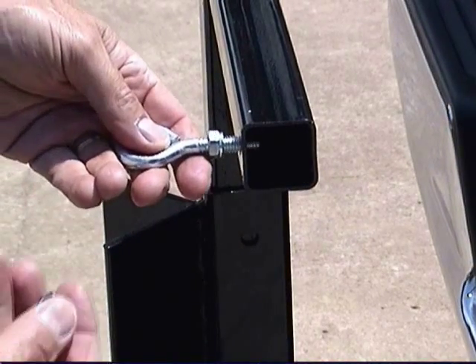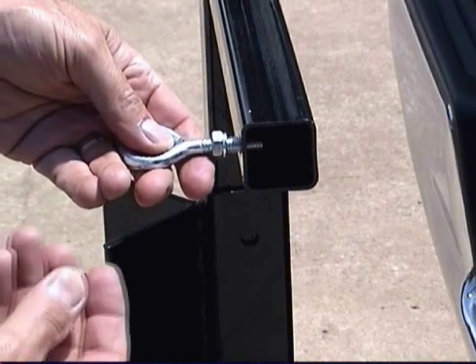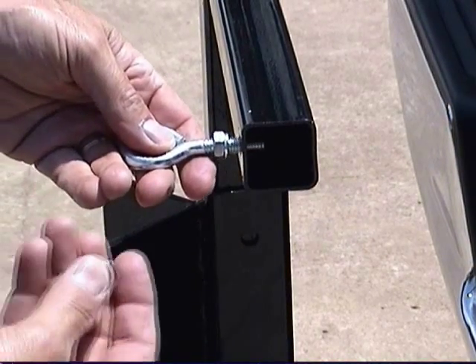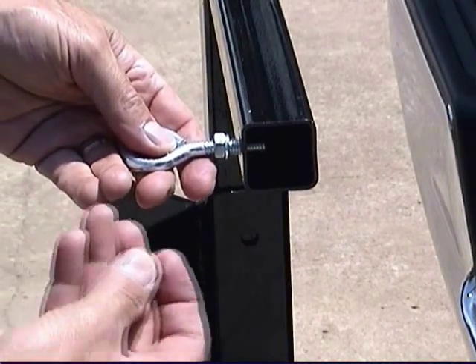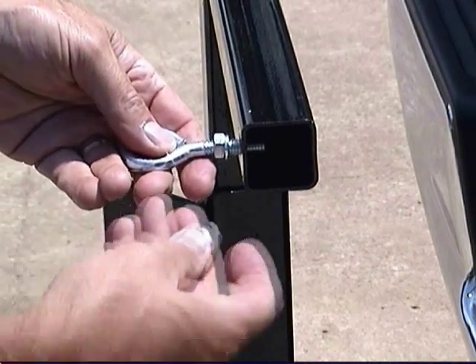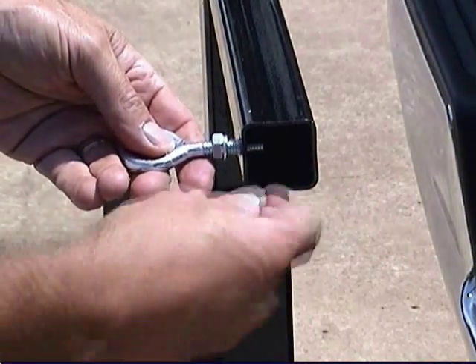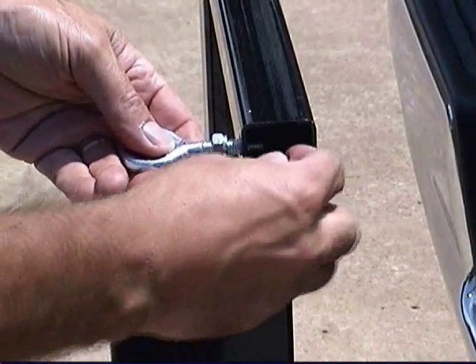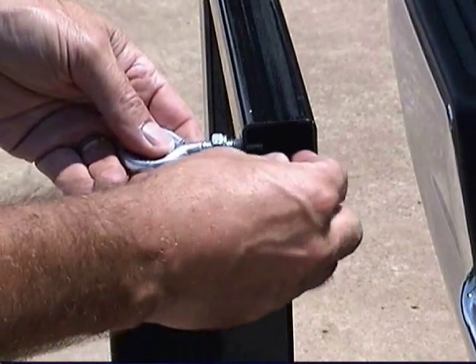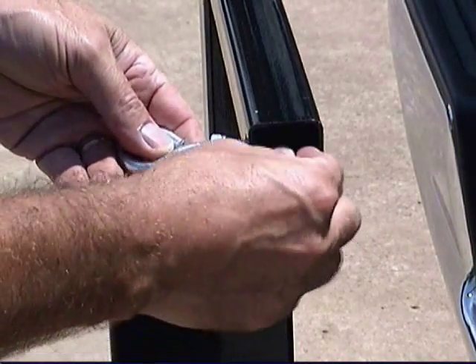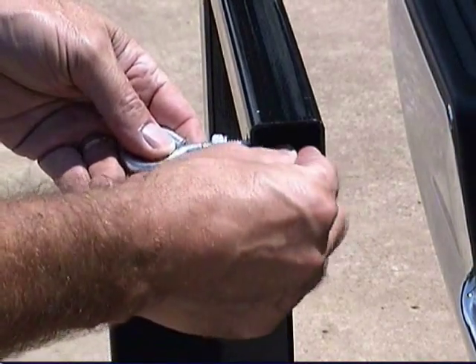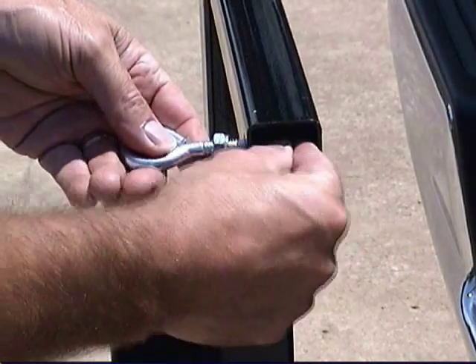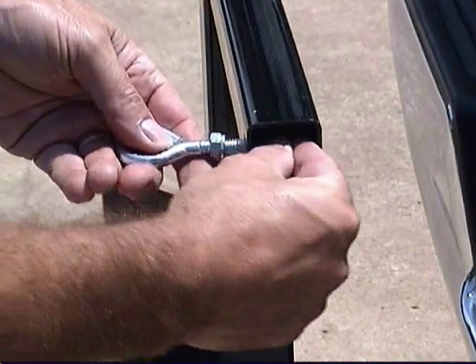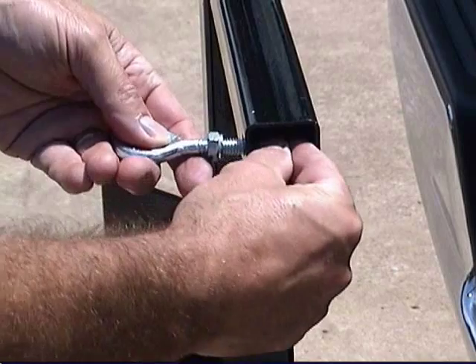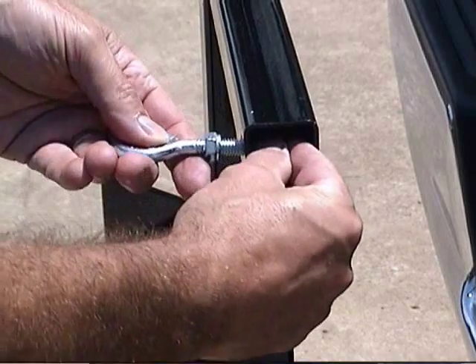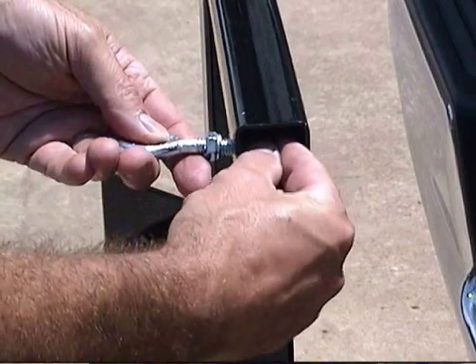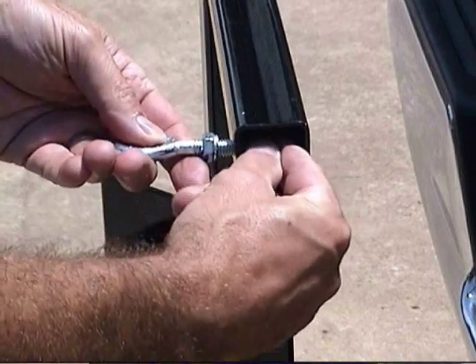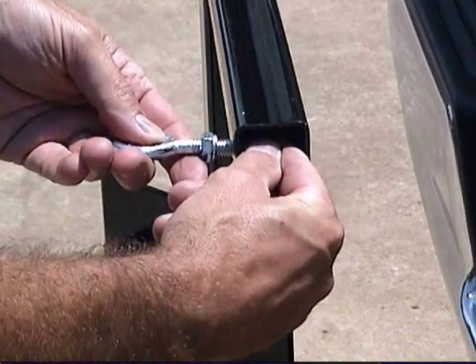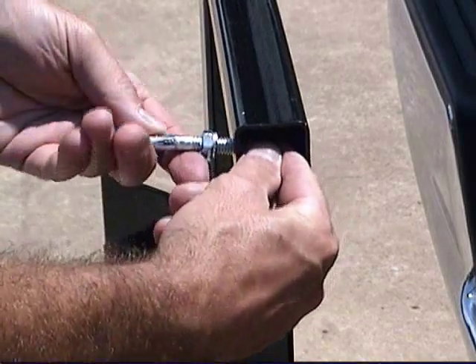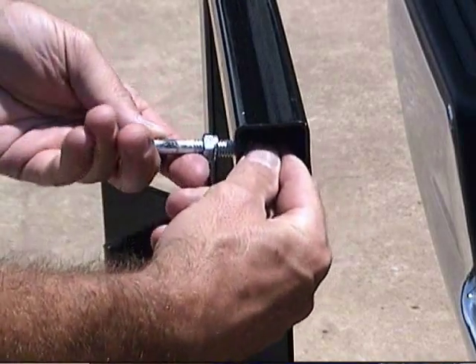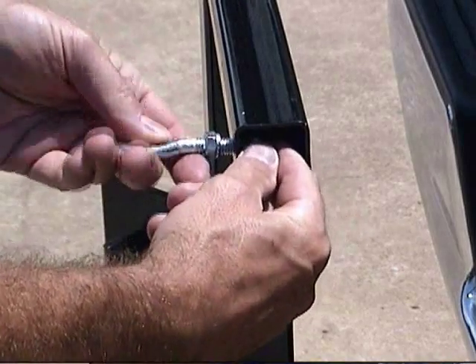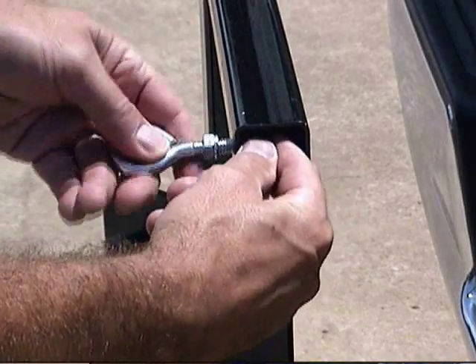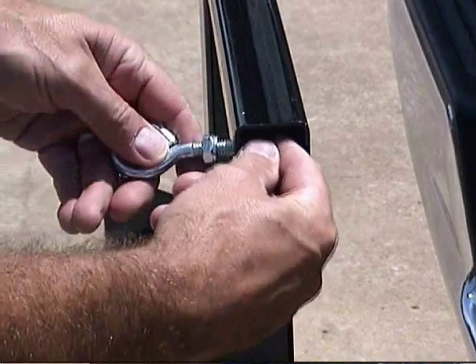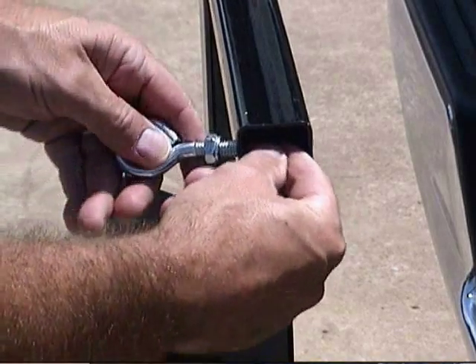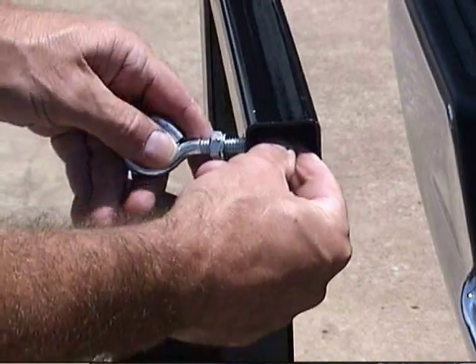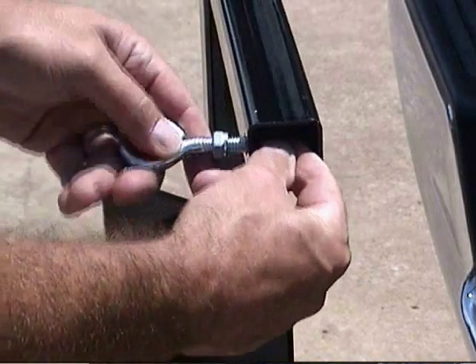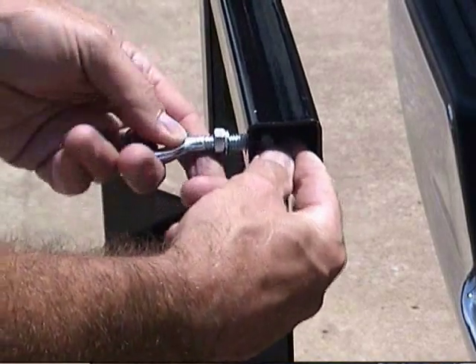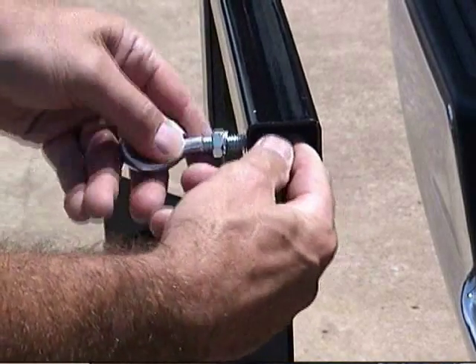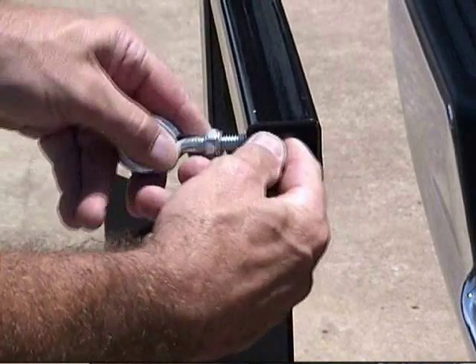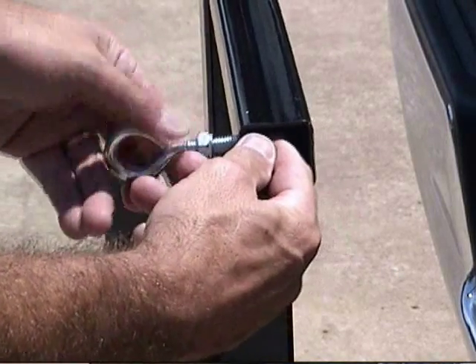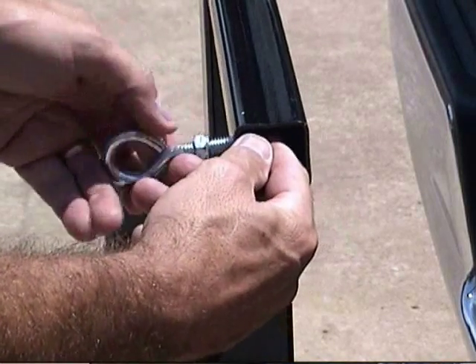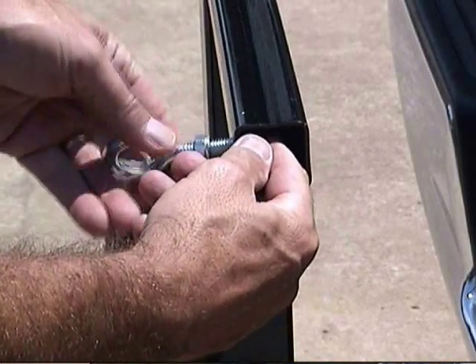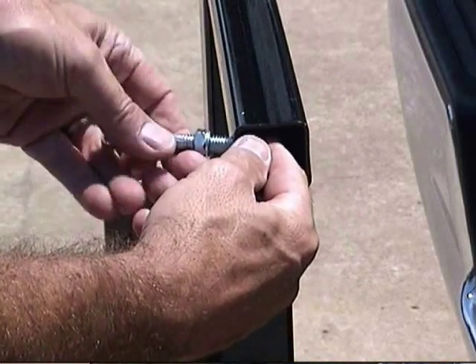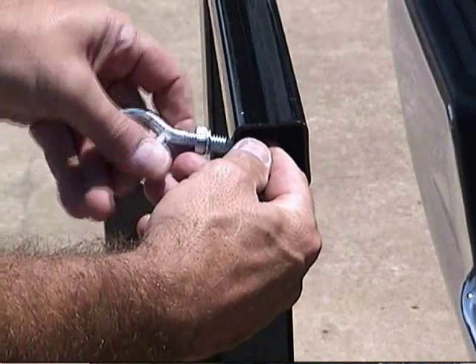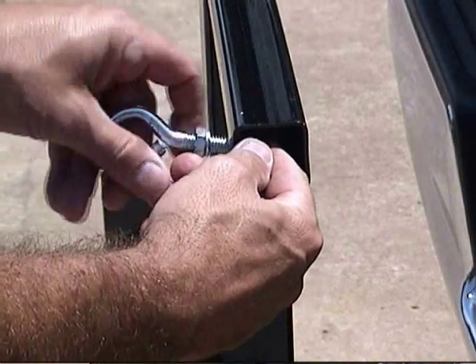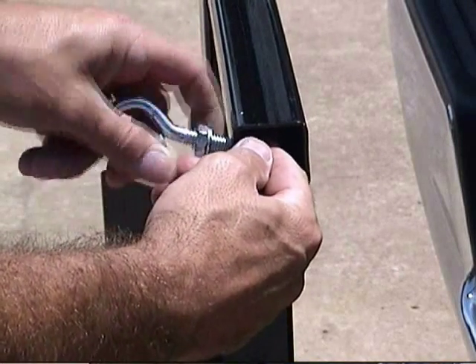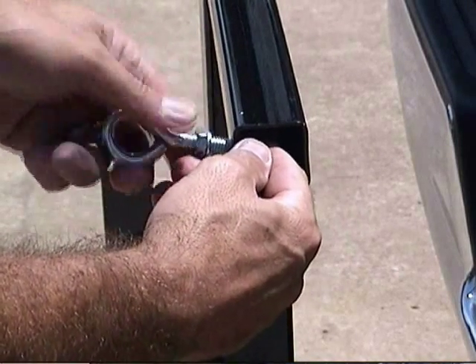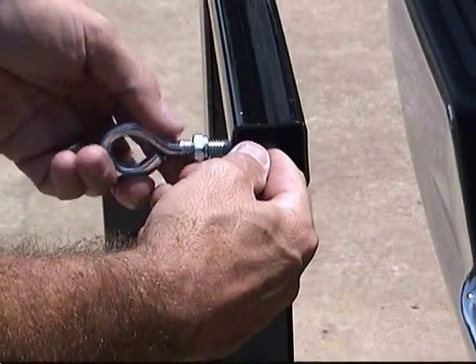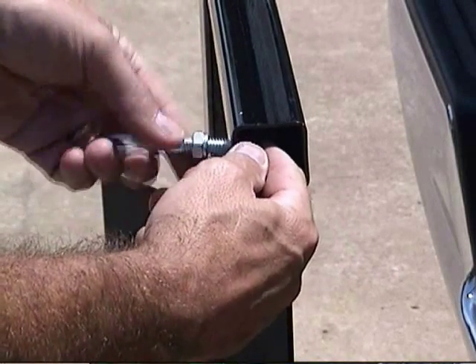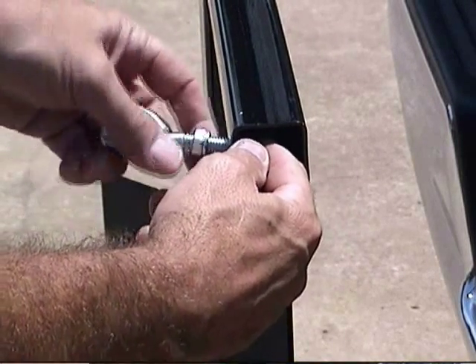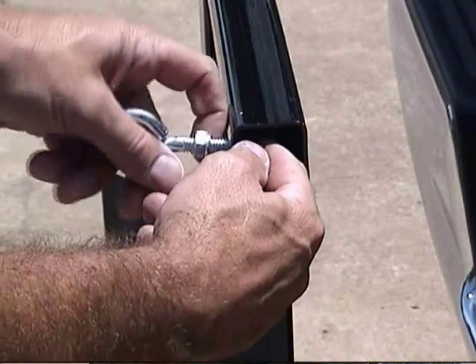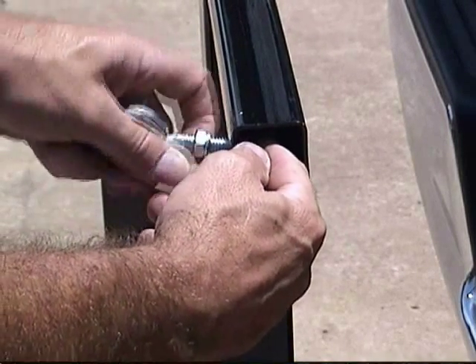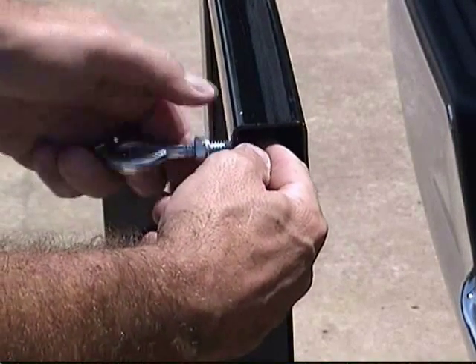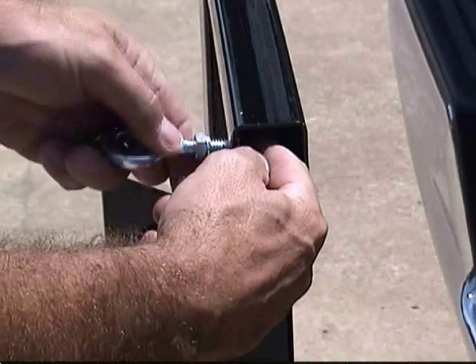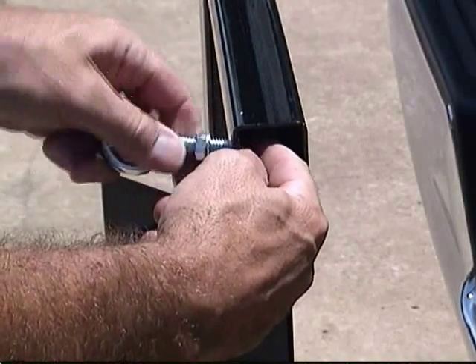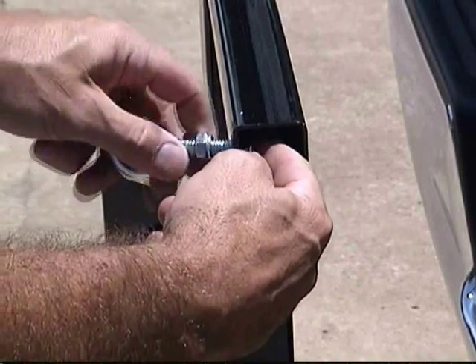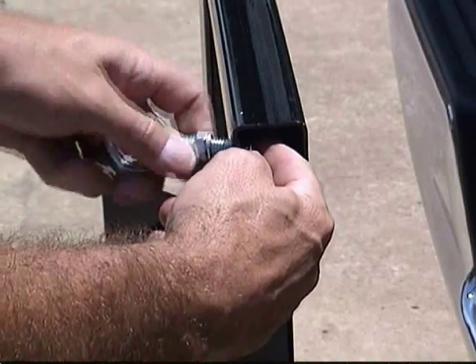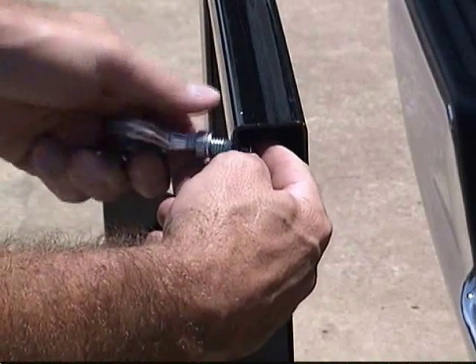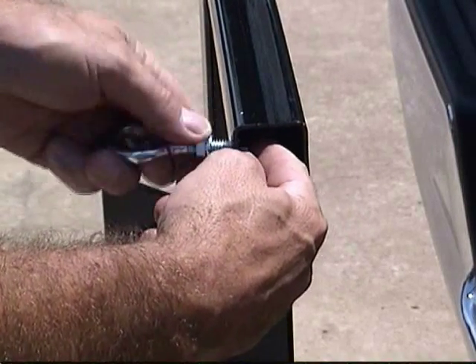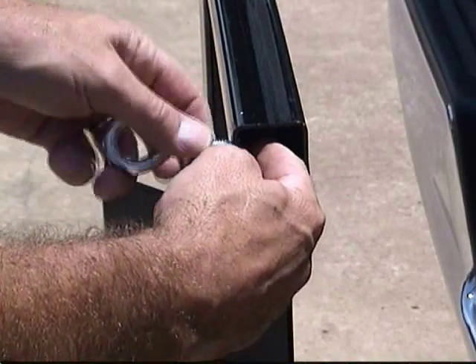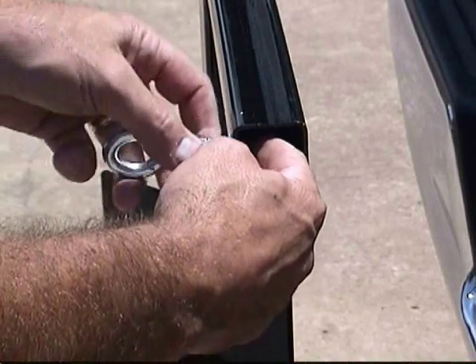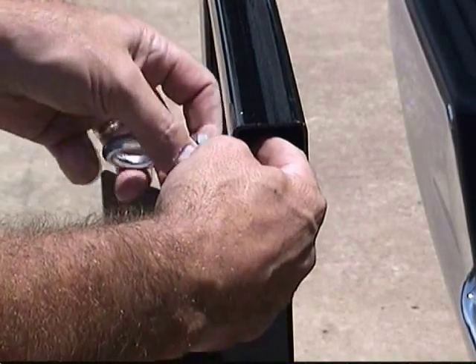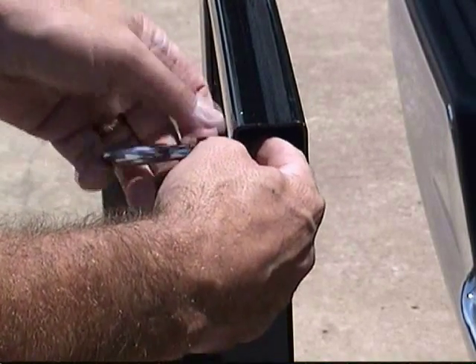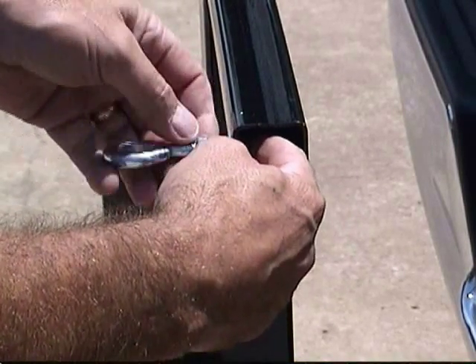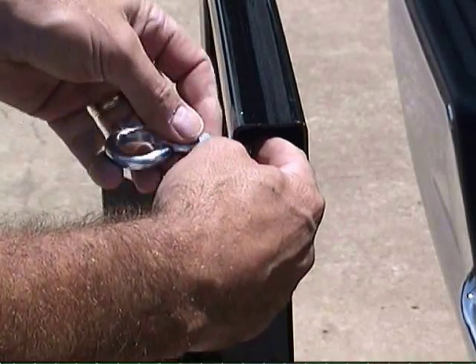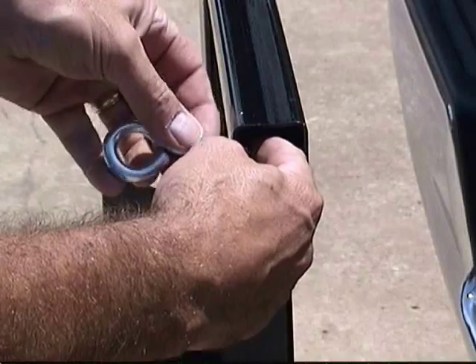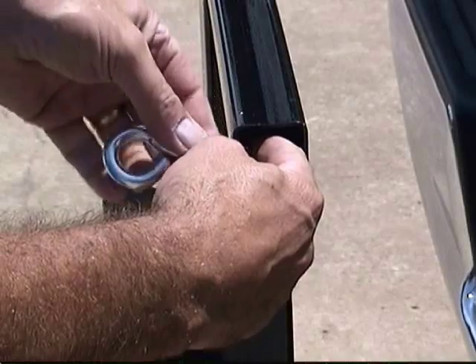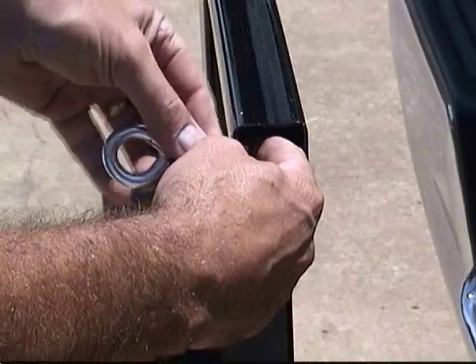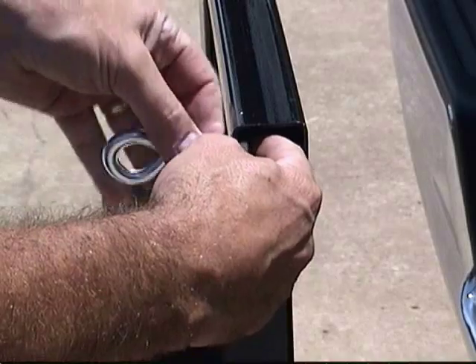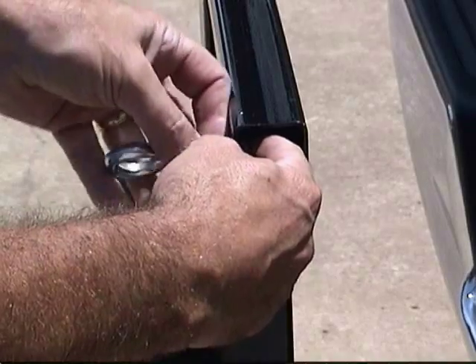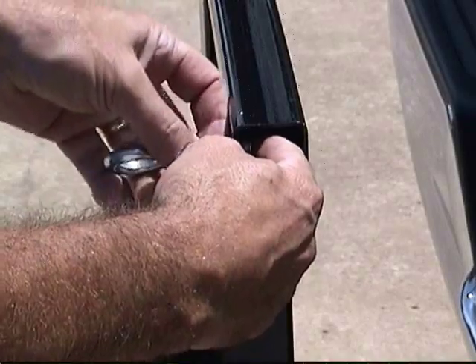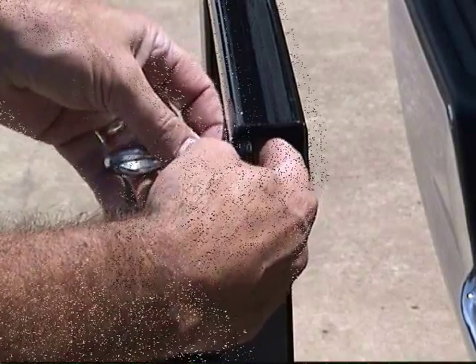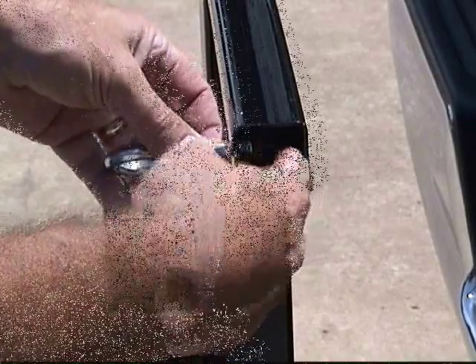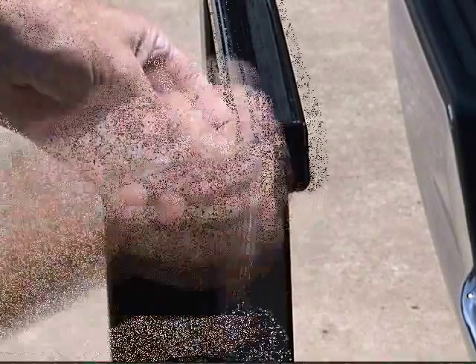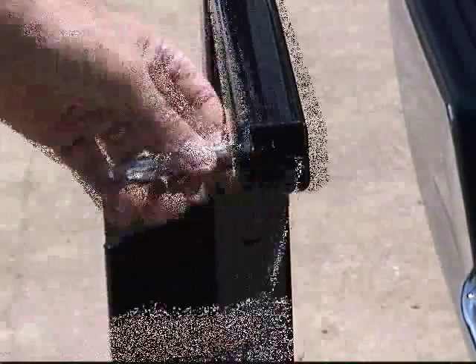Here's a close-up of this process. Take the eye bolt, insert, add the nut, and tighten.